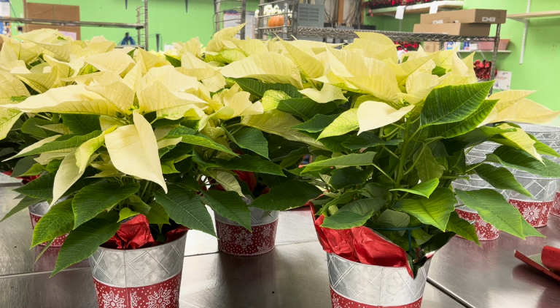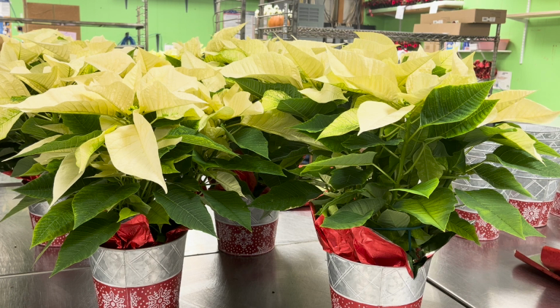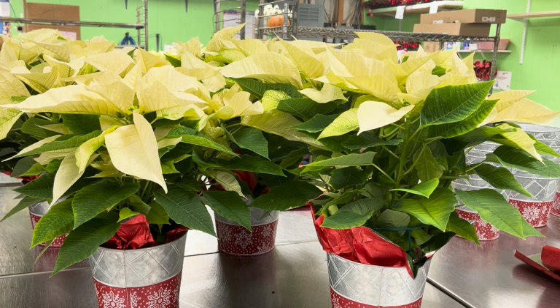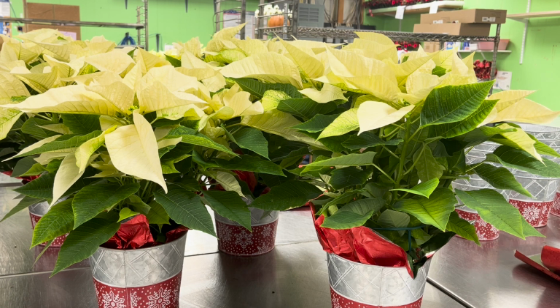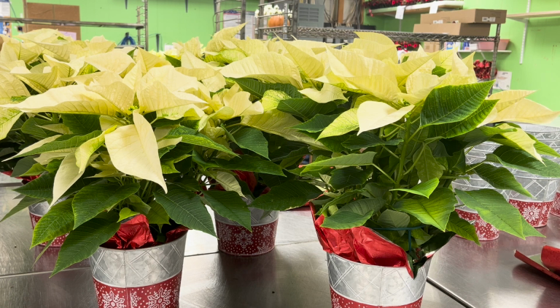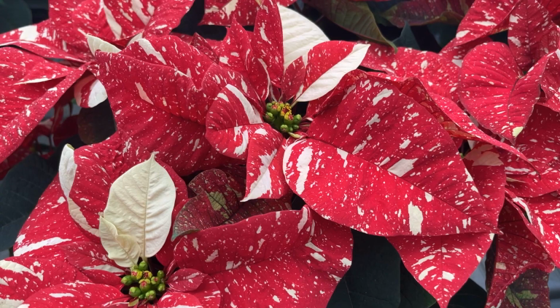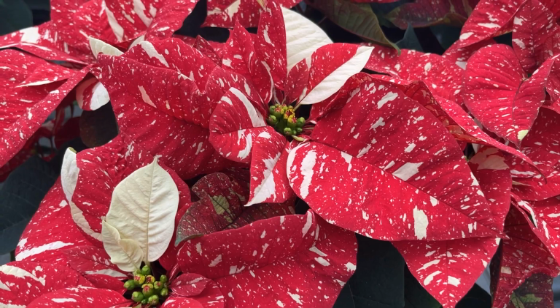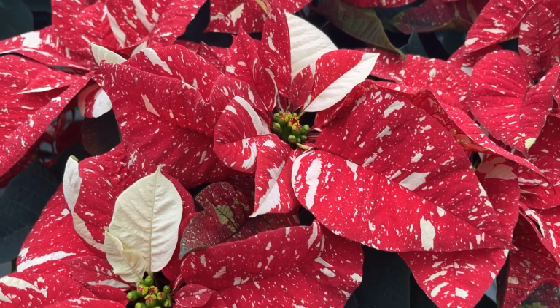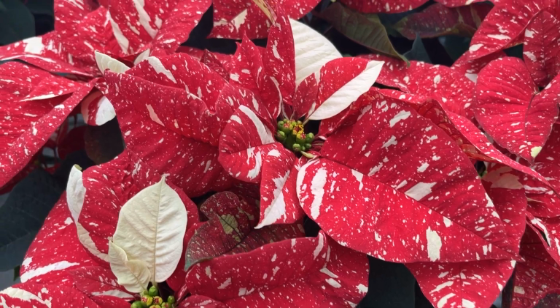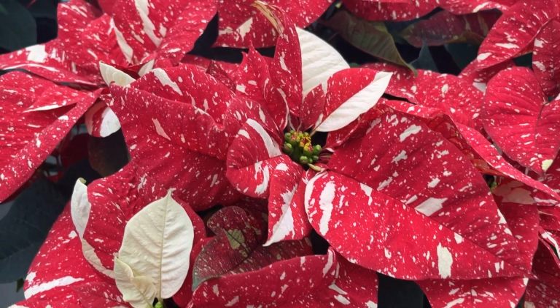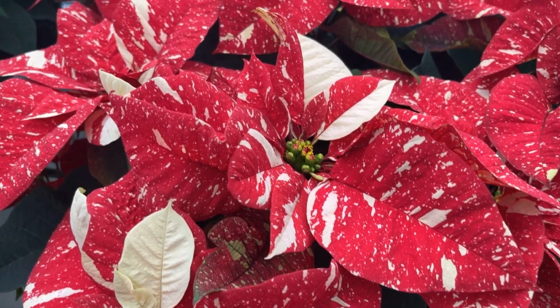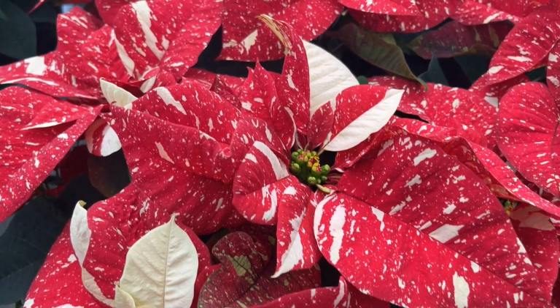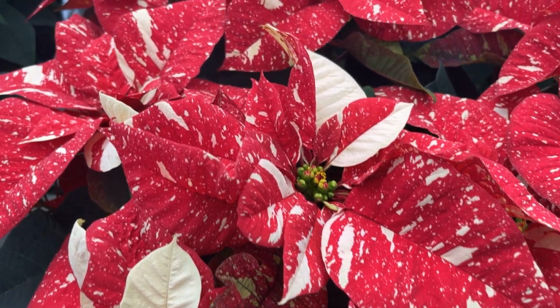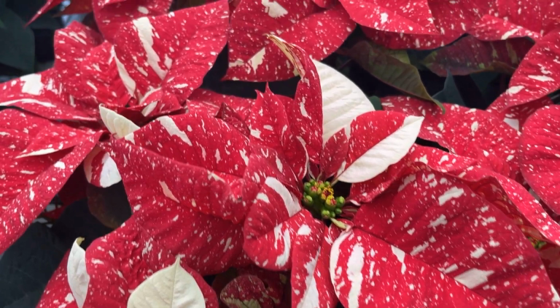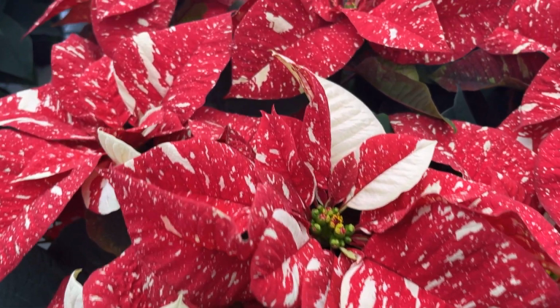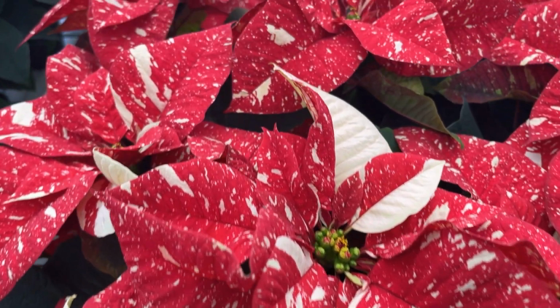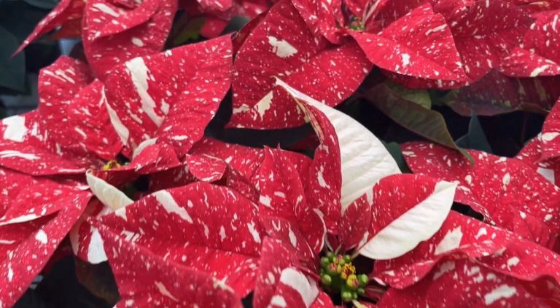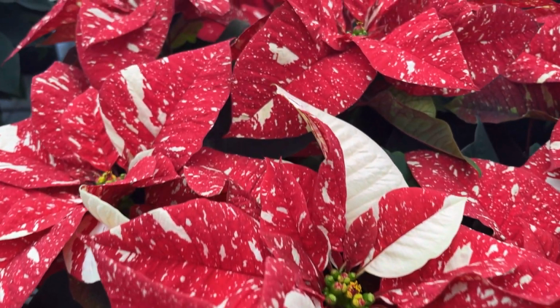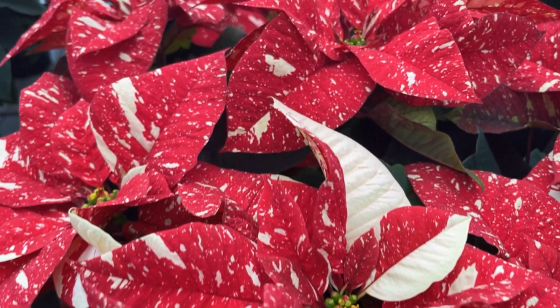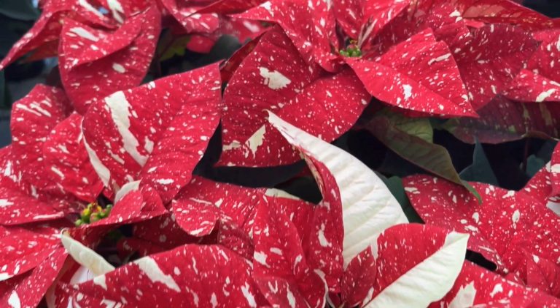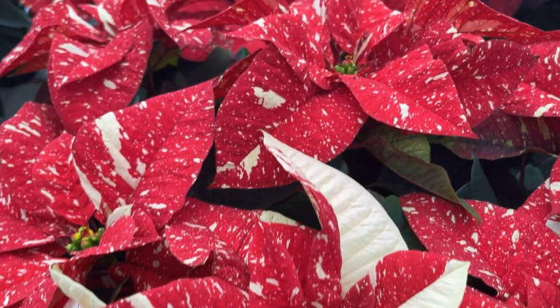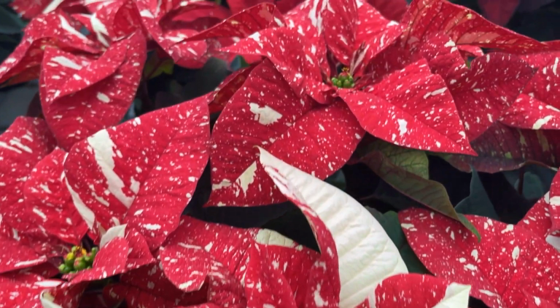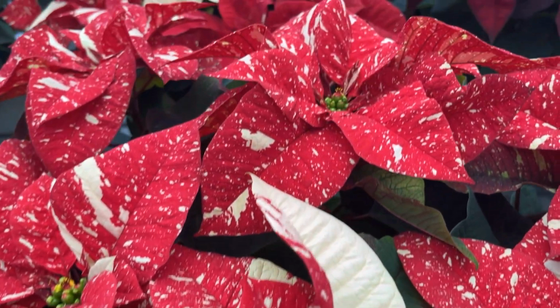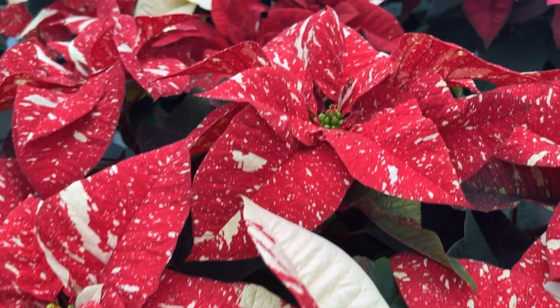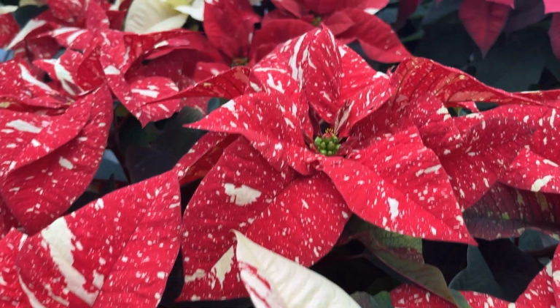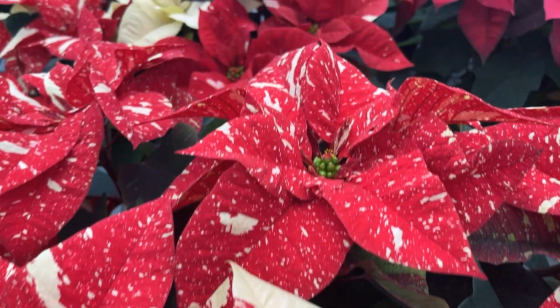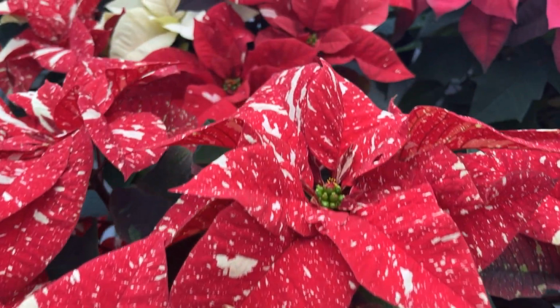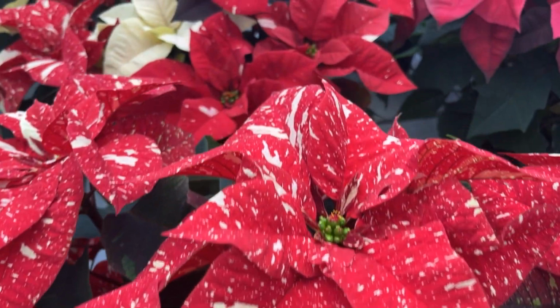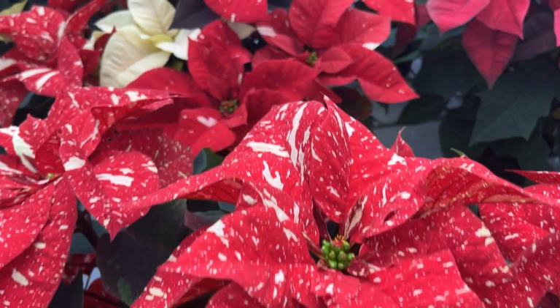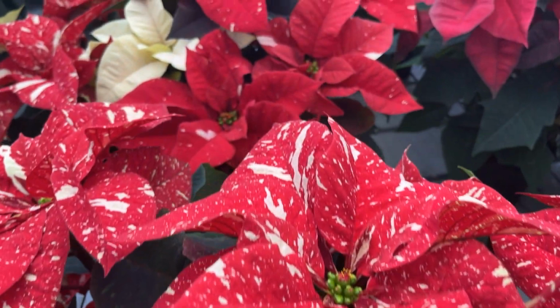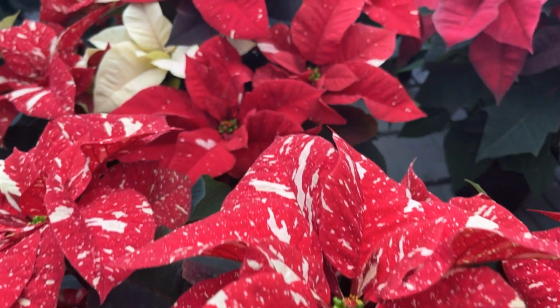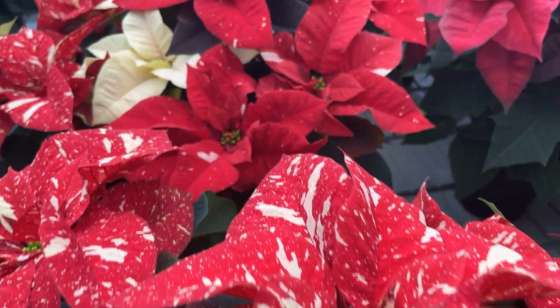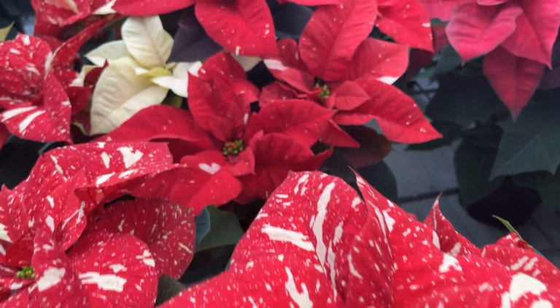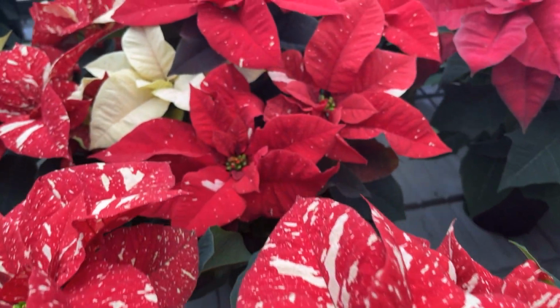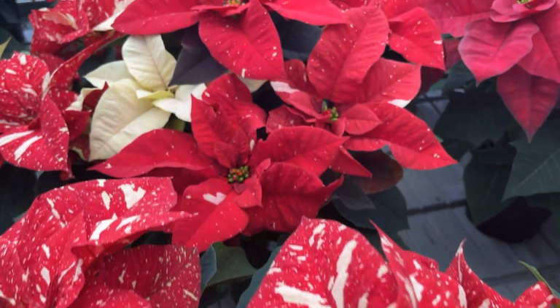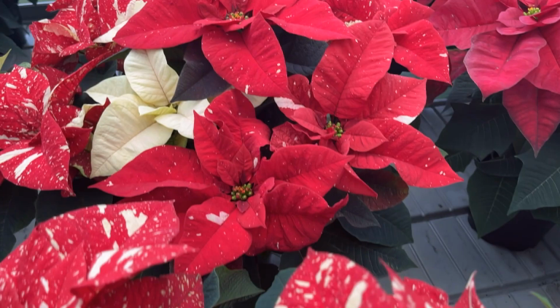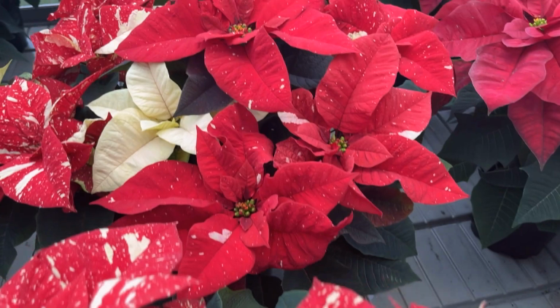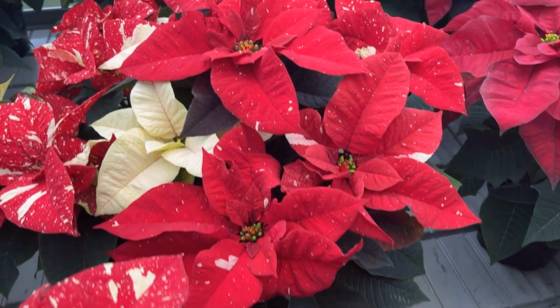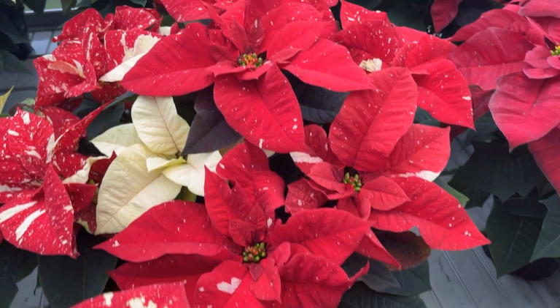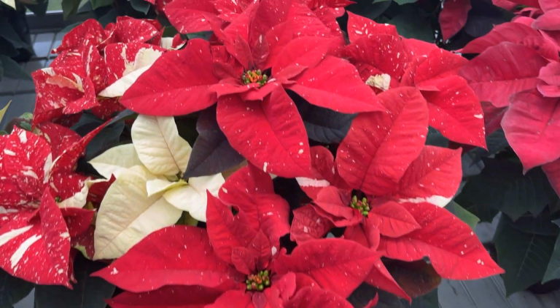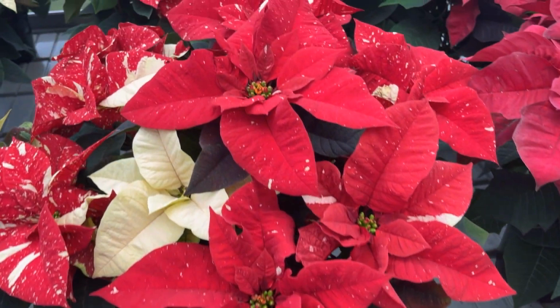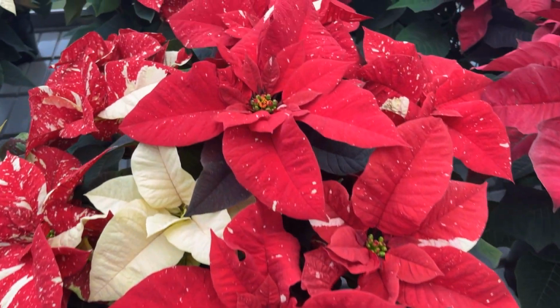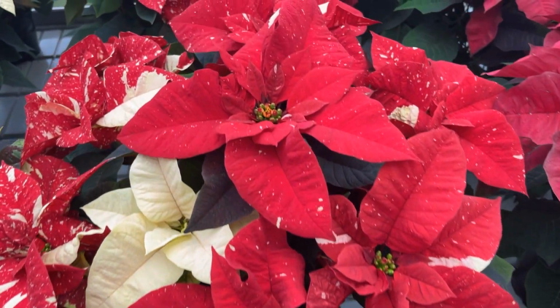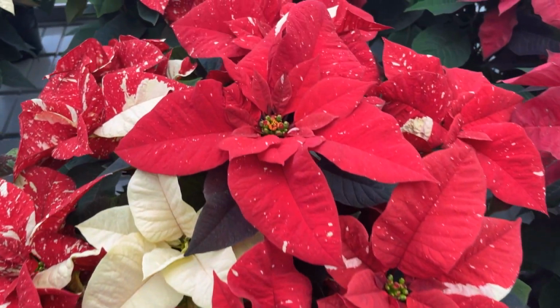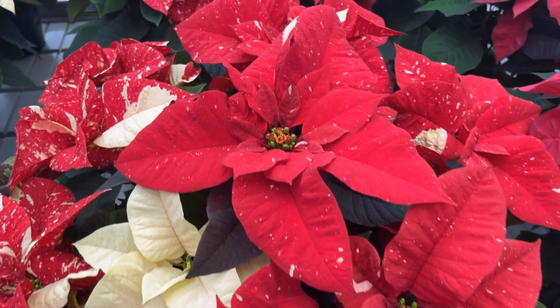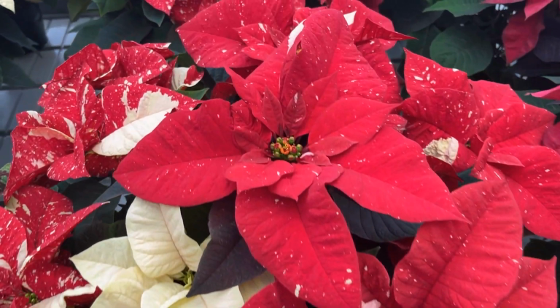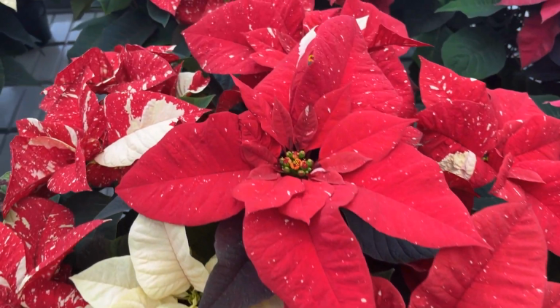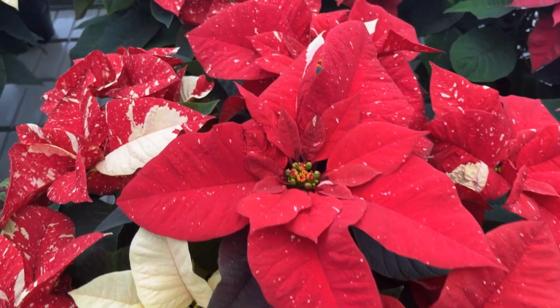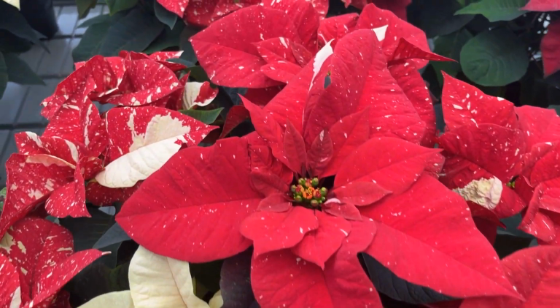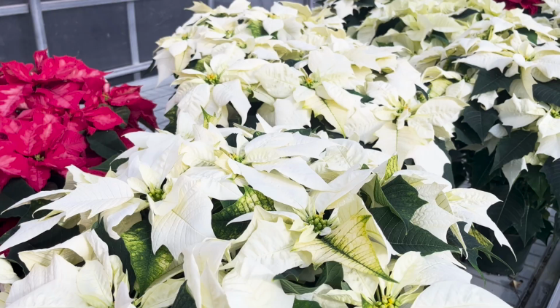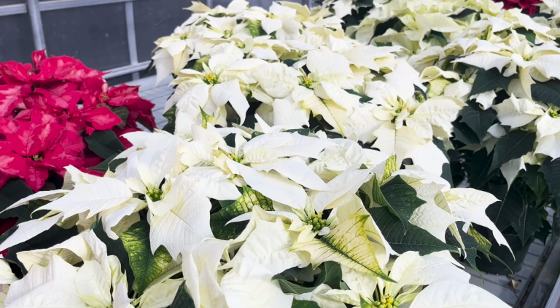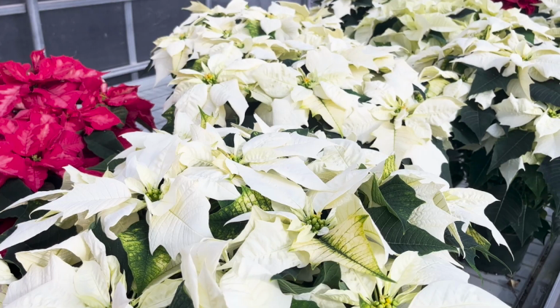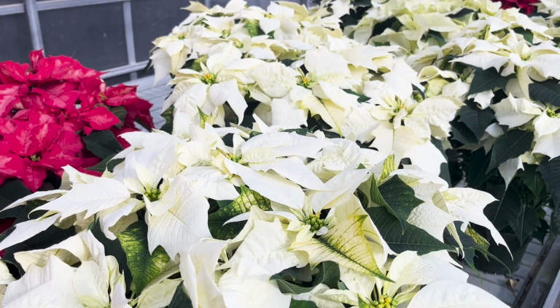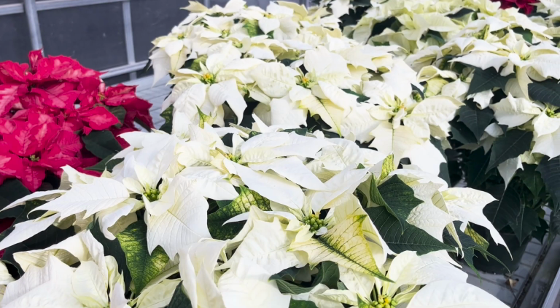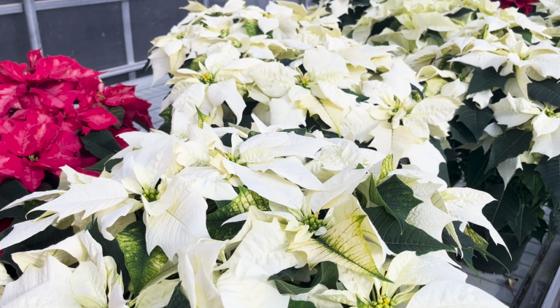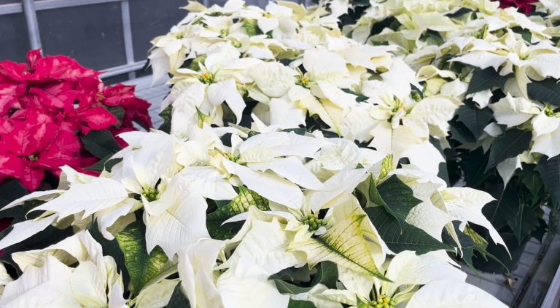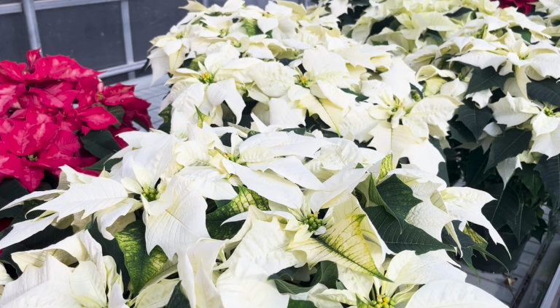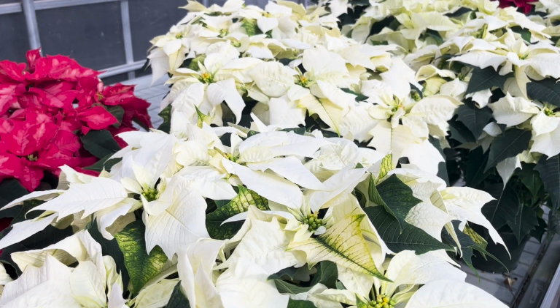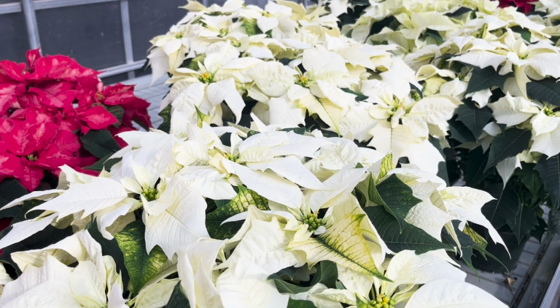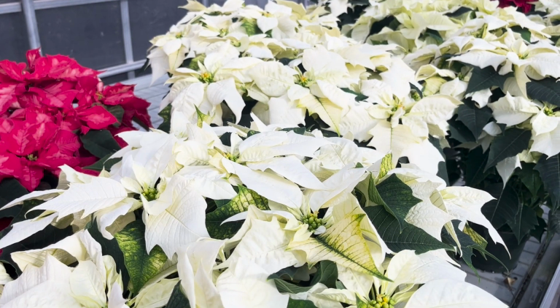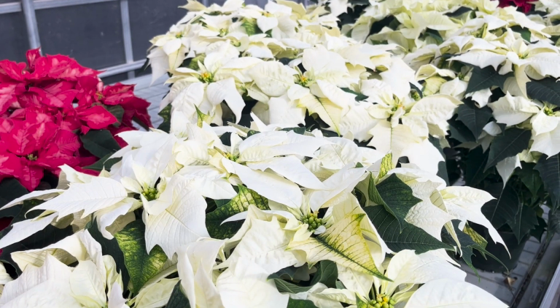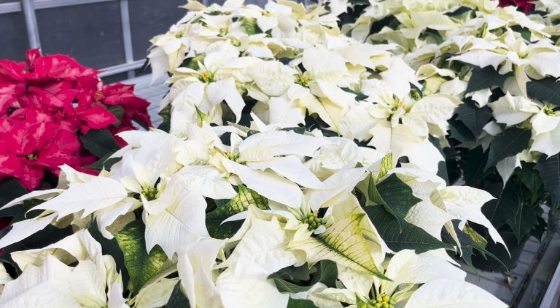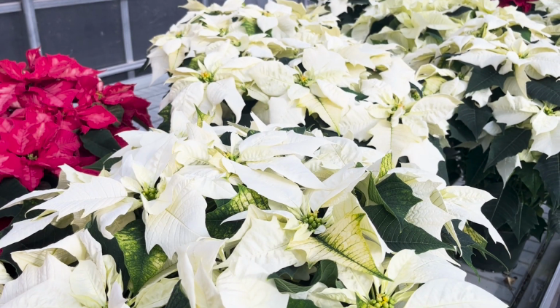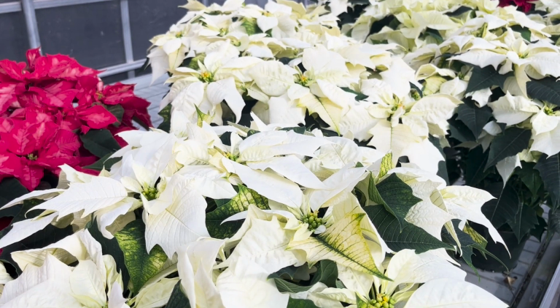It's a tropical plant, so you just have to think of it that way — treat it like a tropical plant, keep it away from cold doors and things like that, and they should be pretty good.